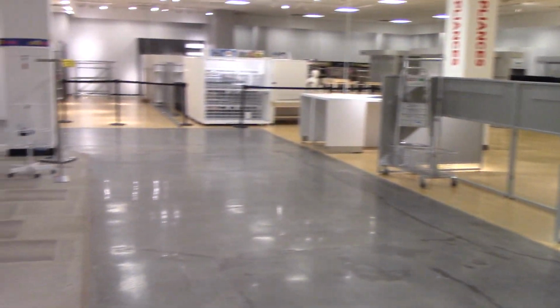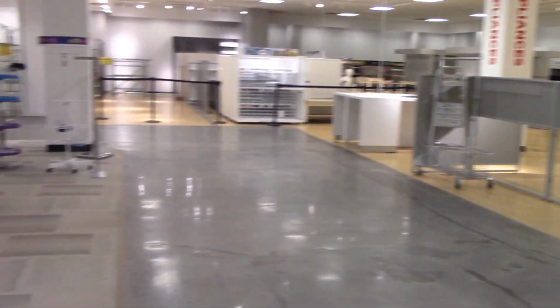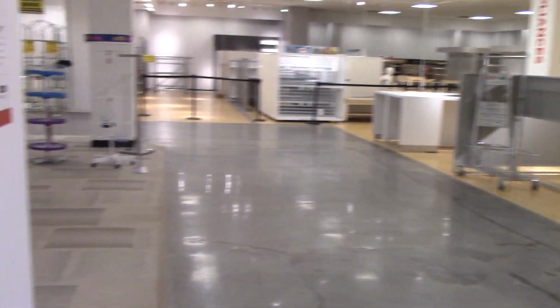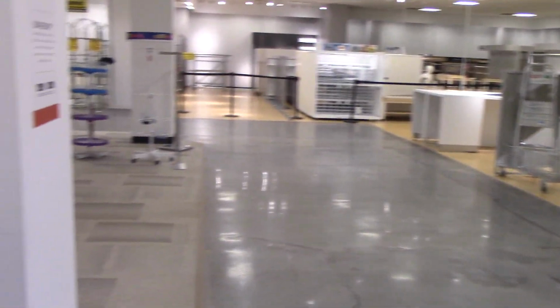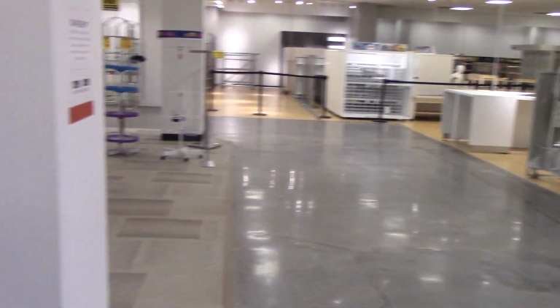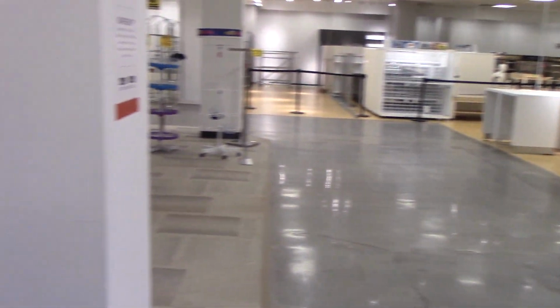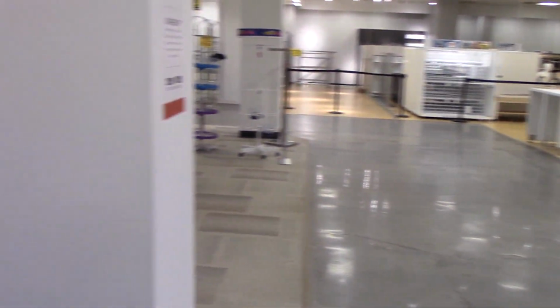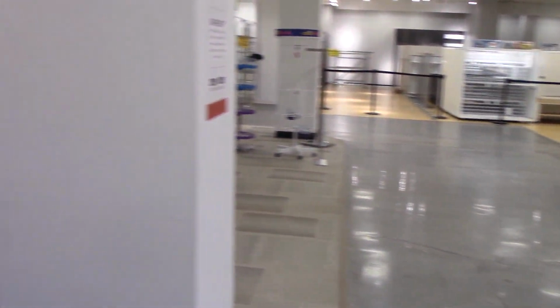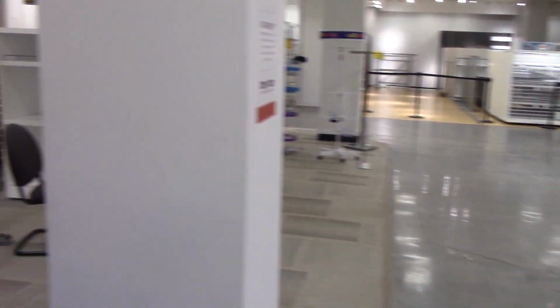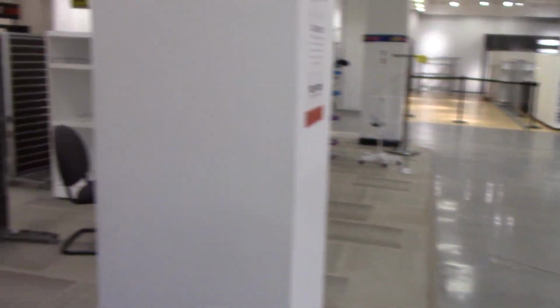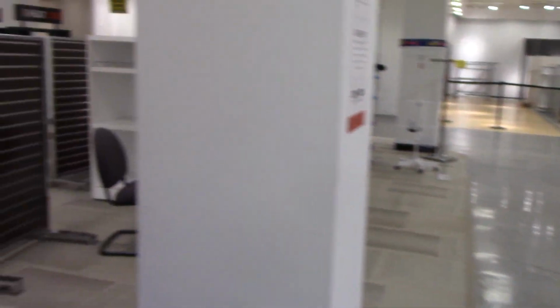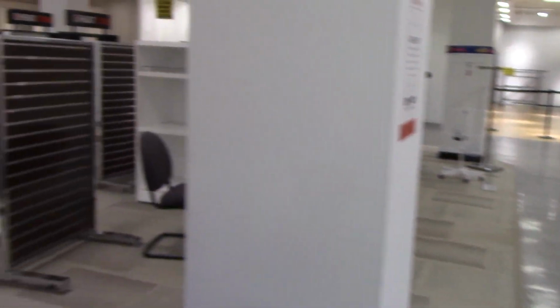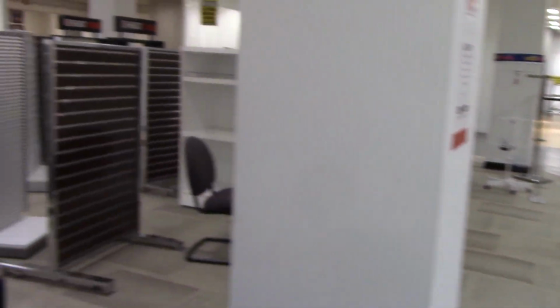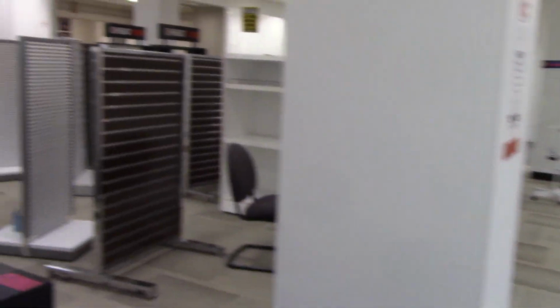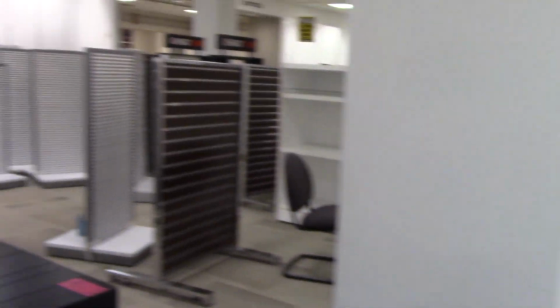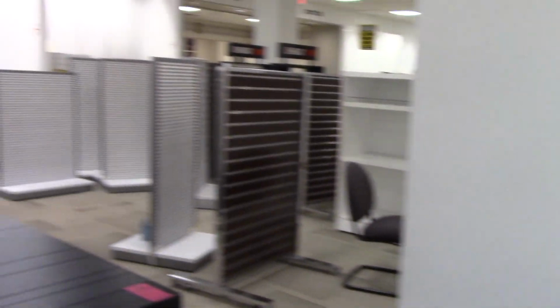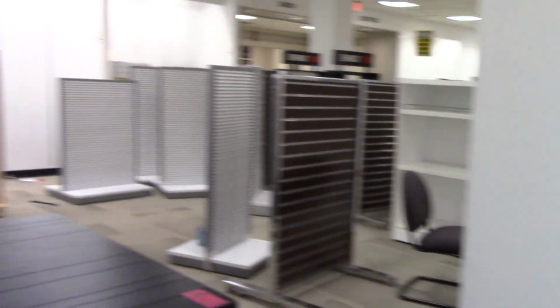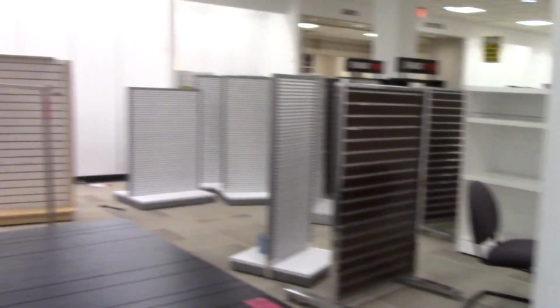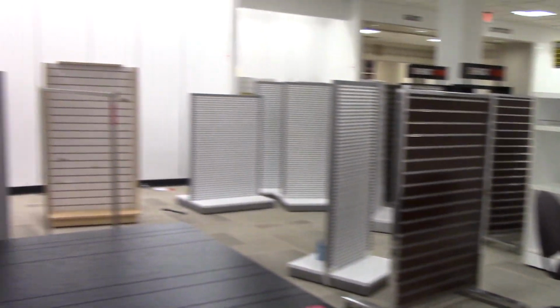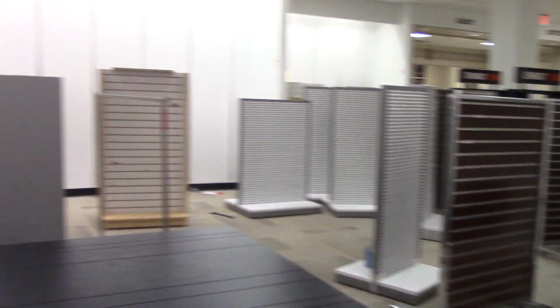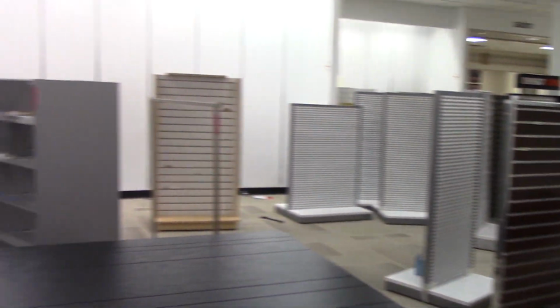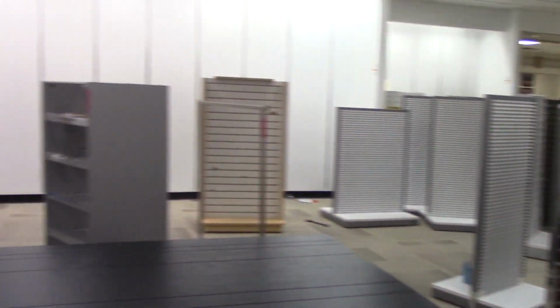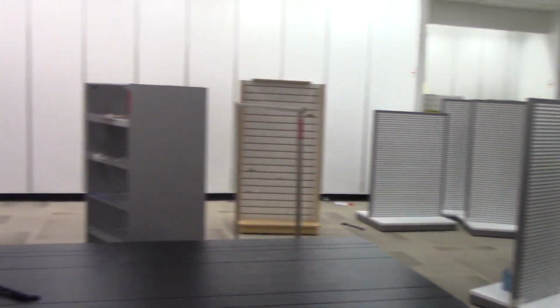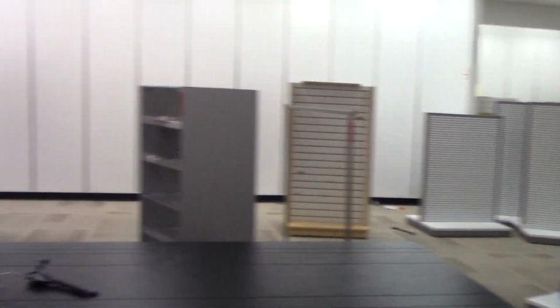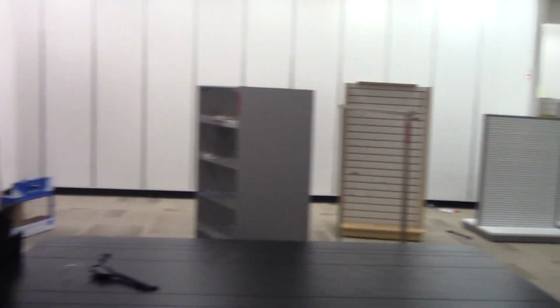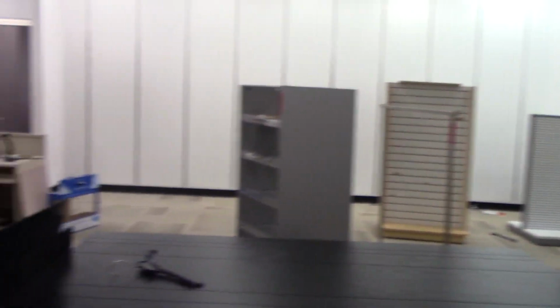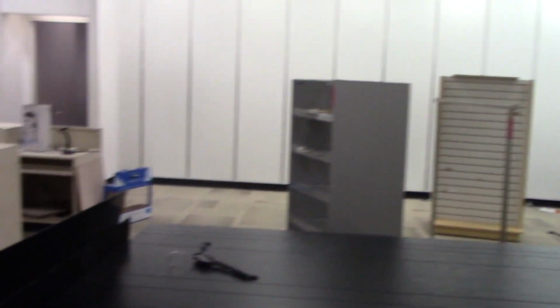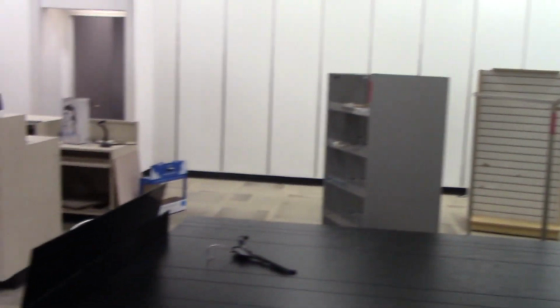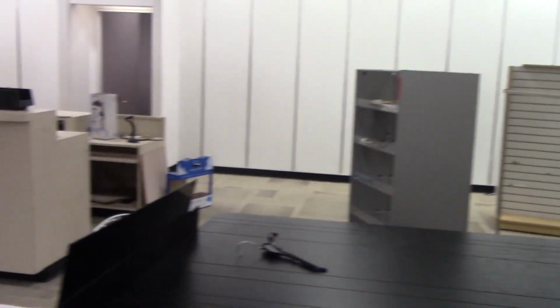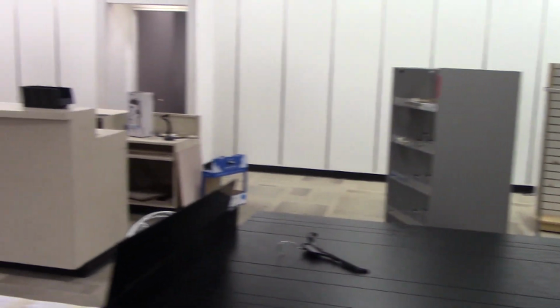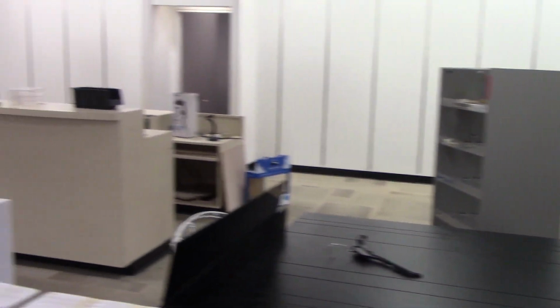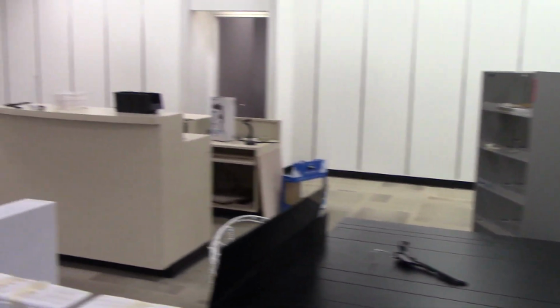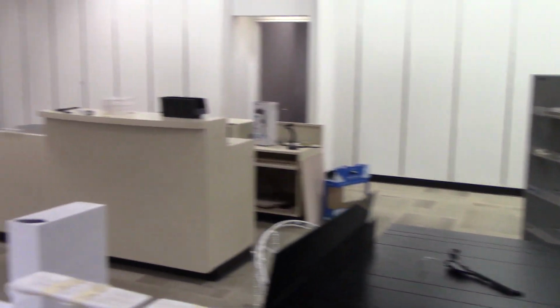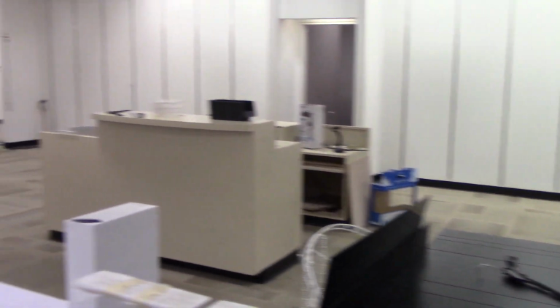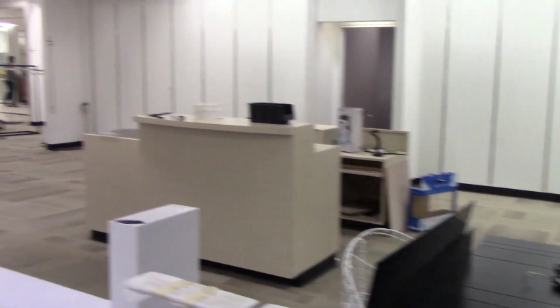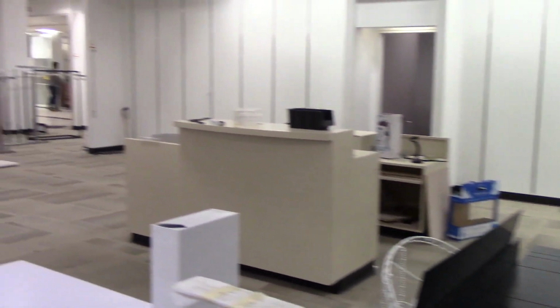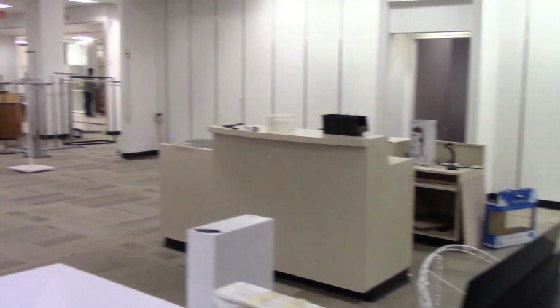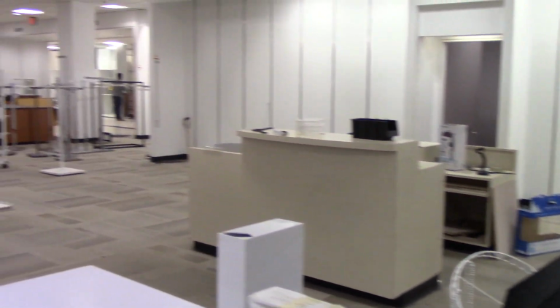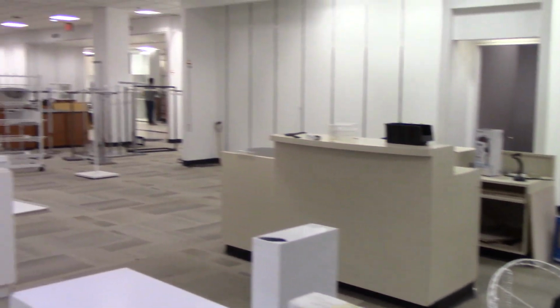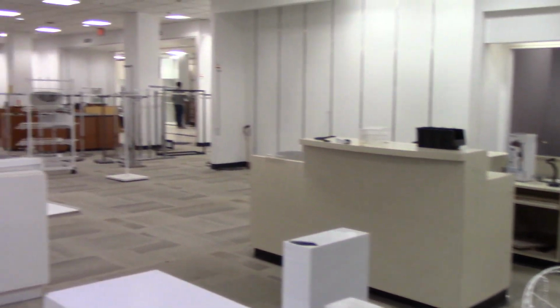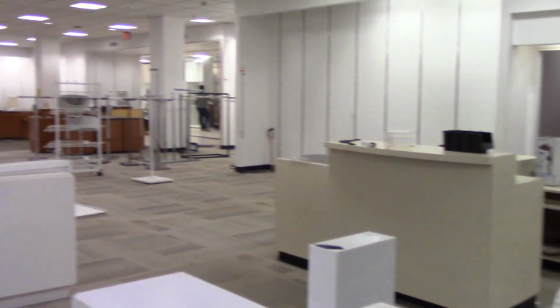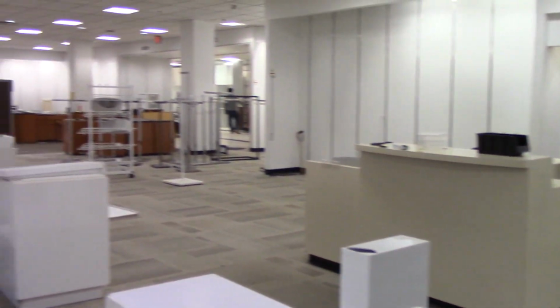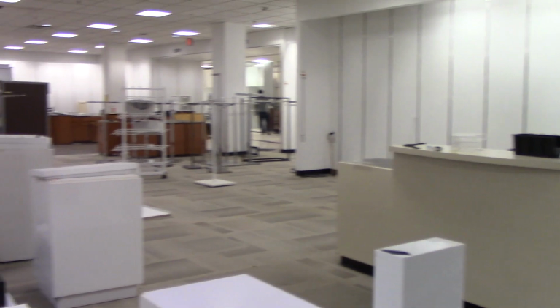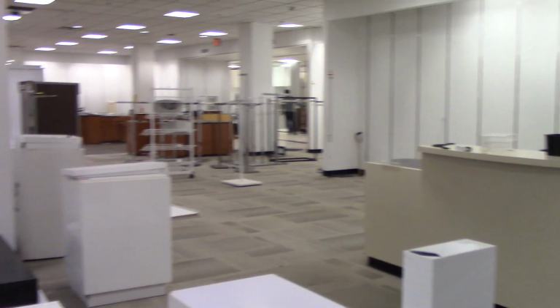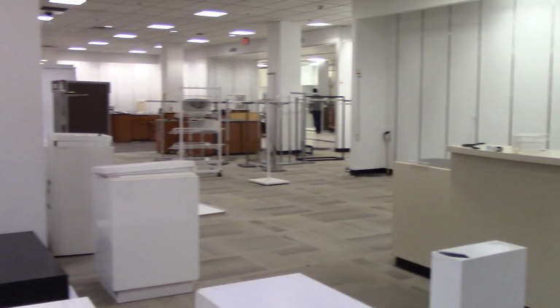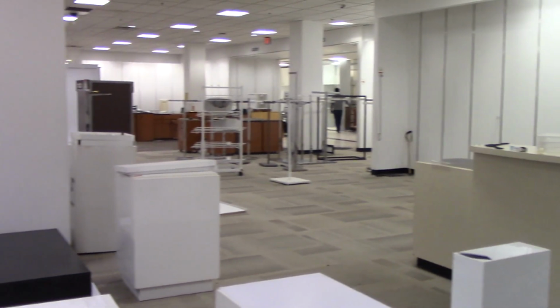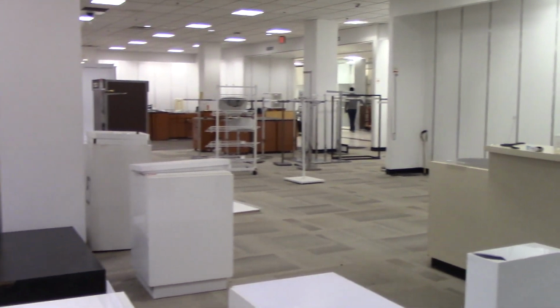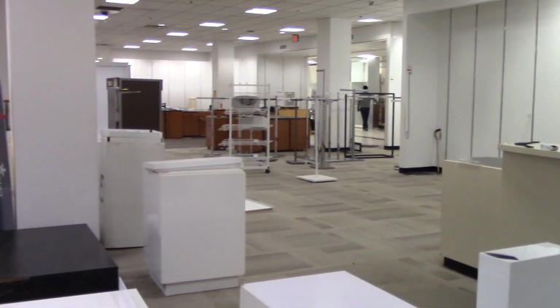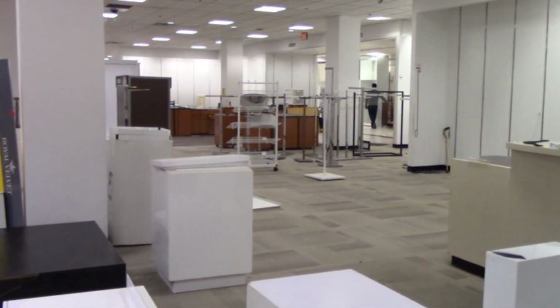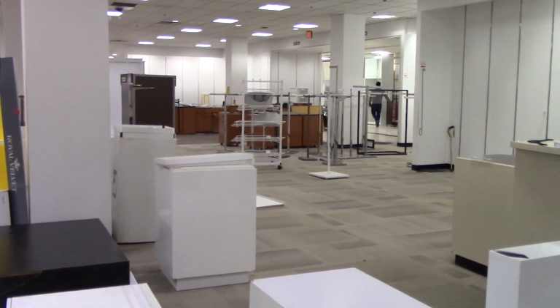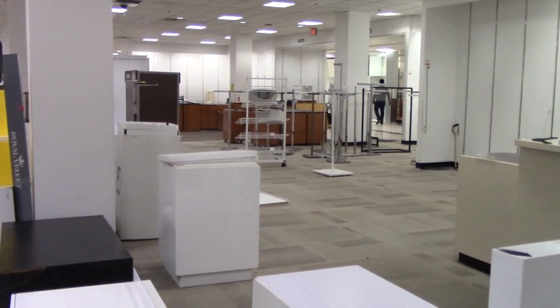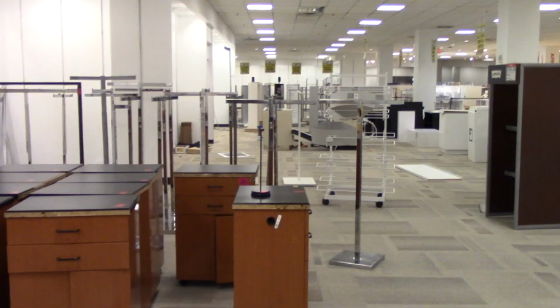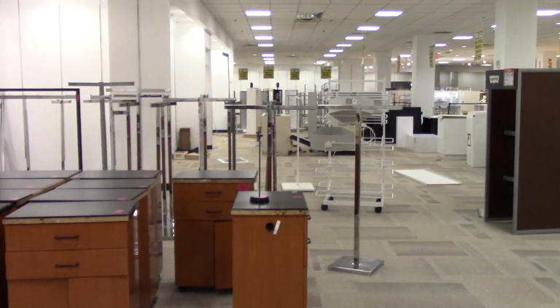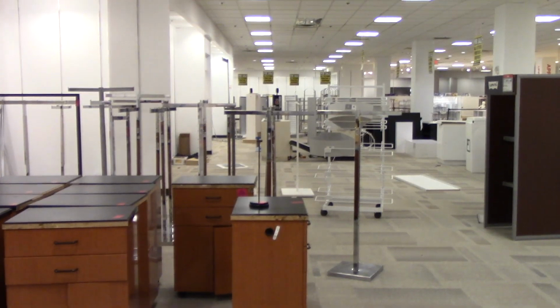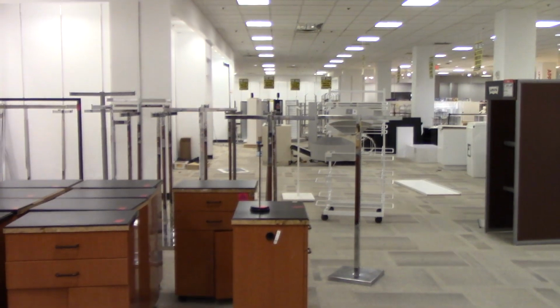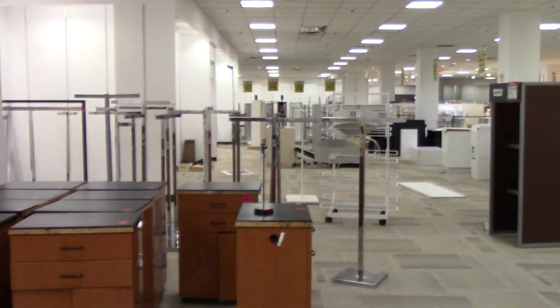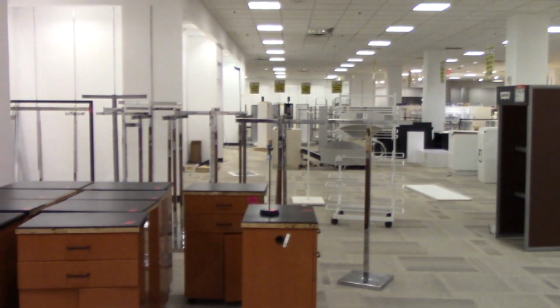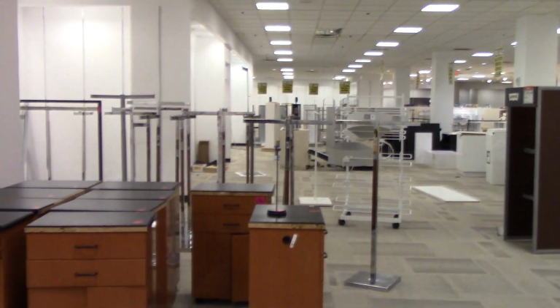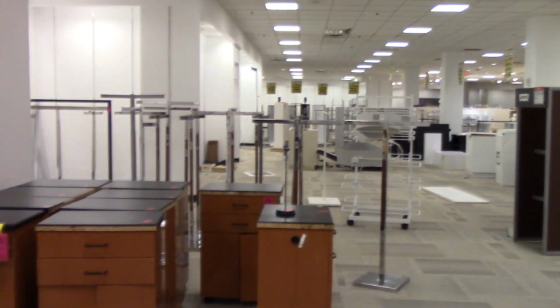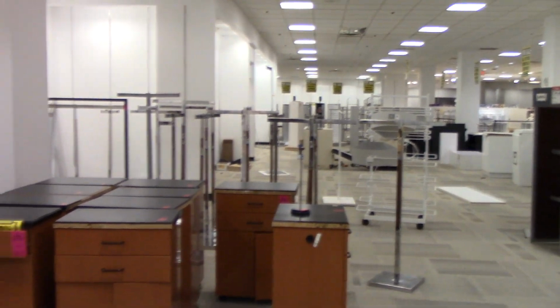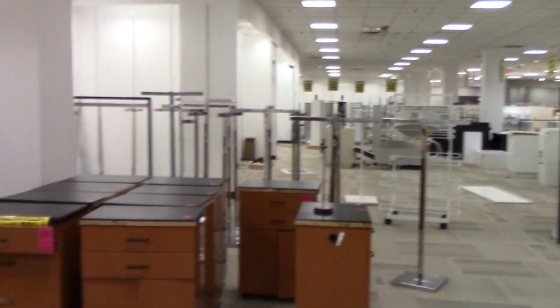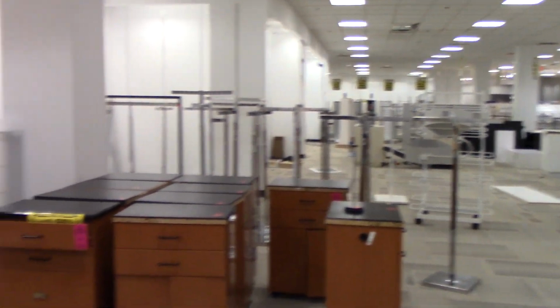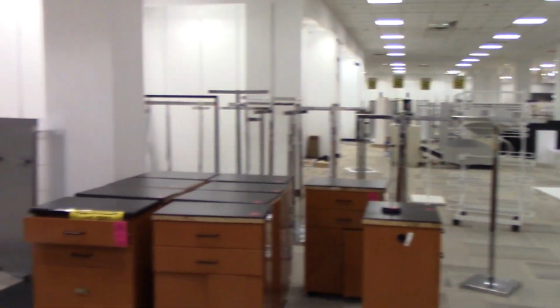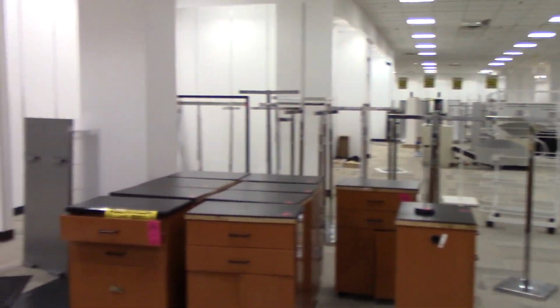Sears was like 40 minutes, Chris. No, 30 minutes. Close enough, I'm sorry.